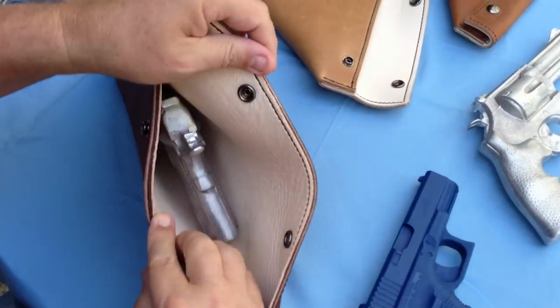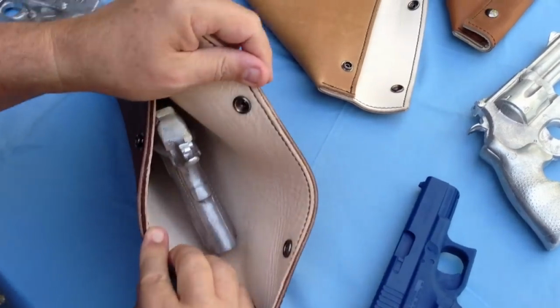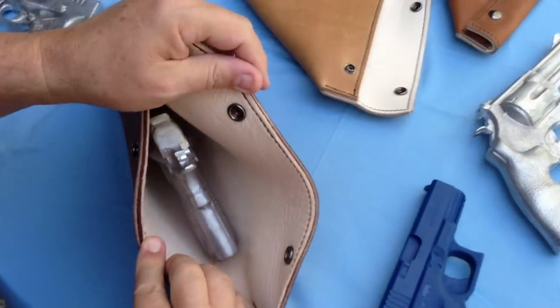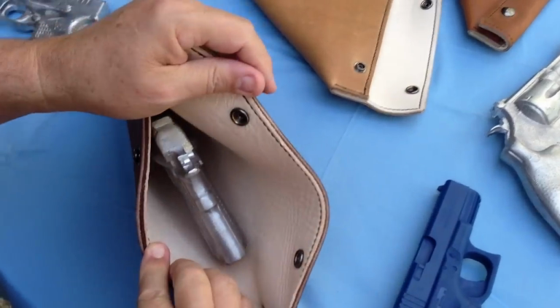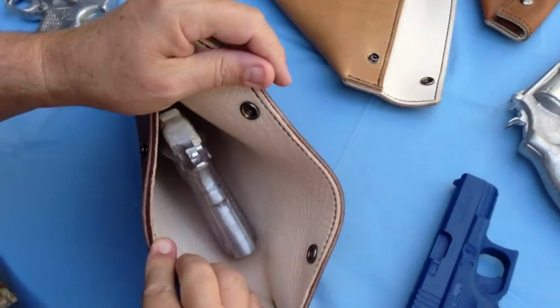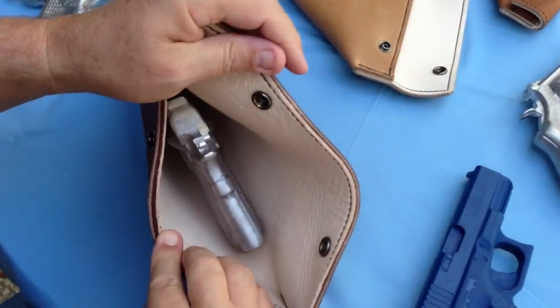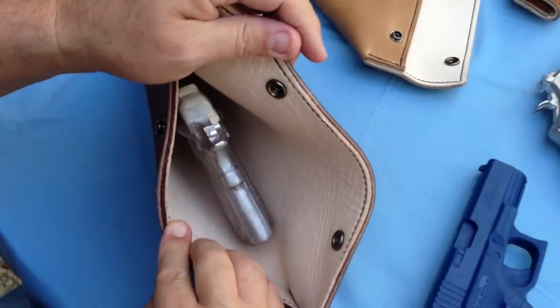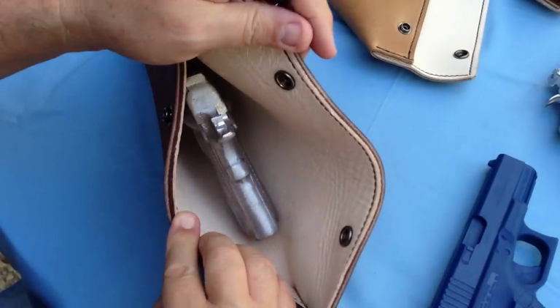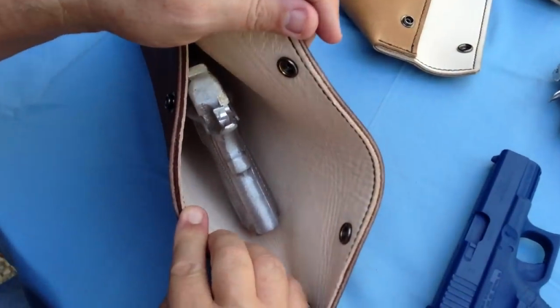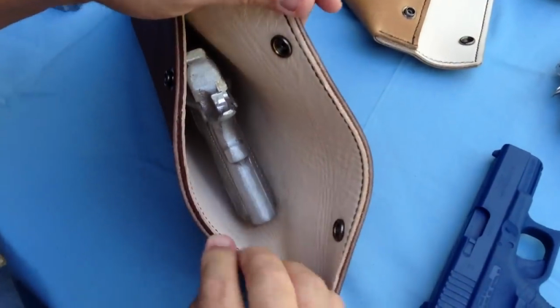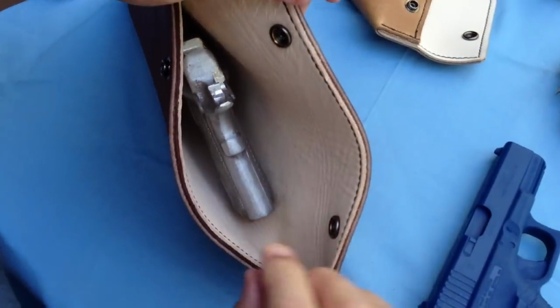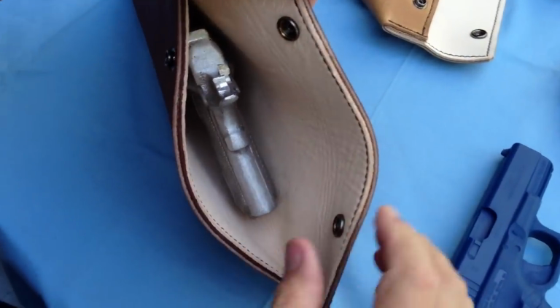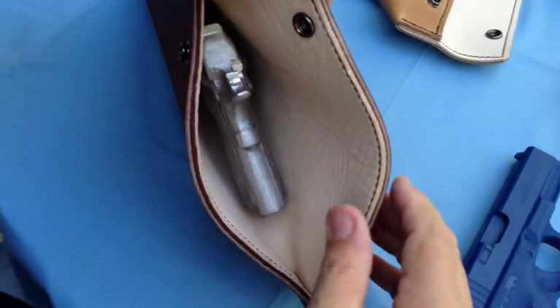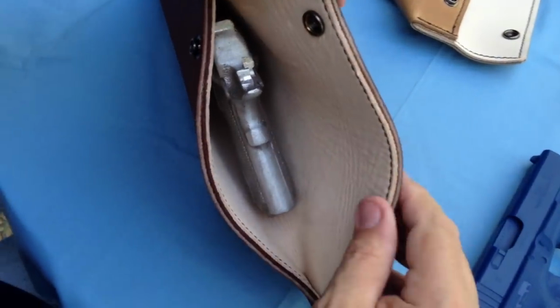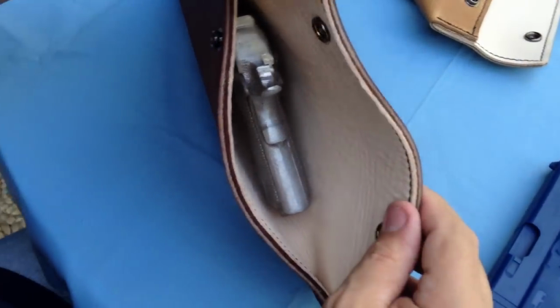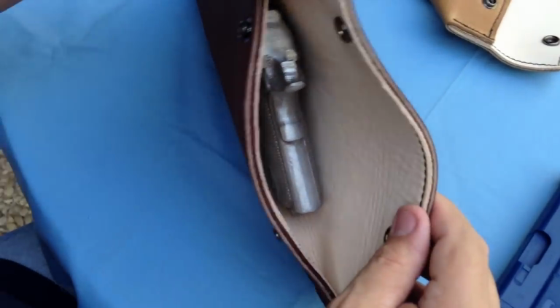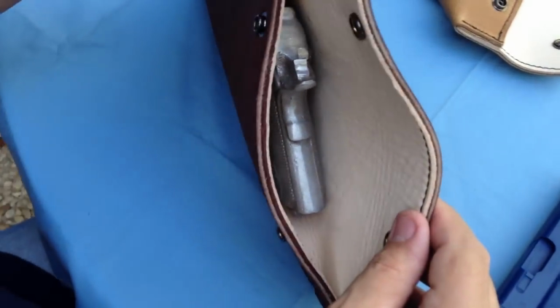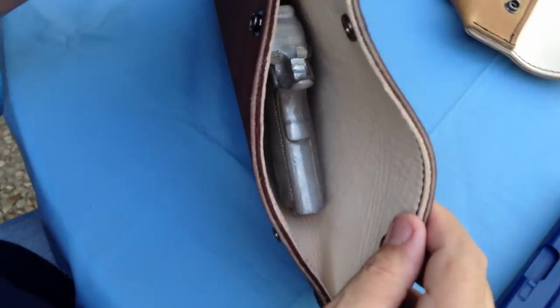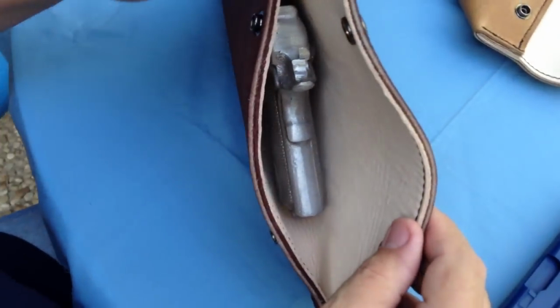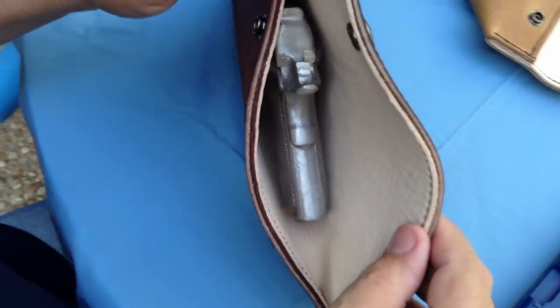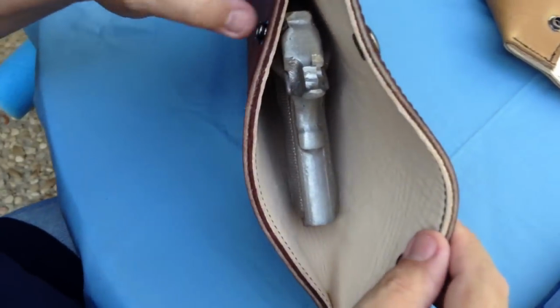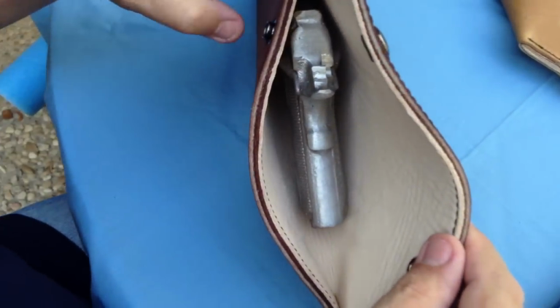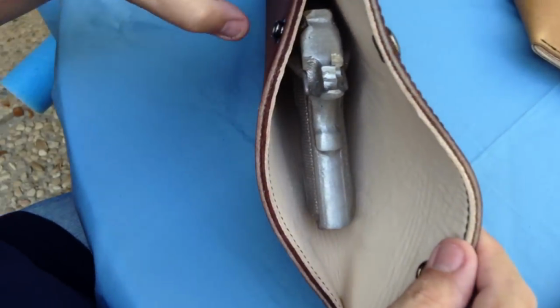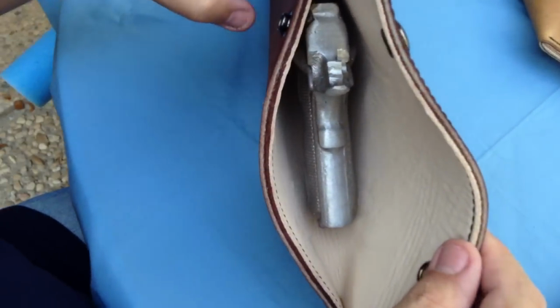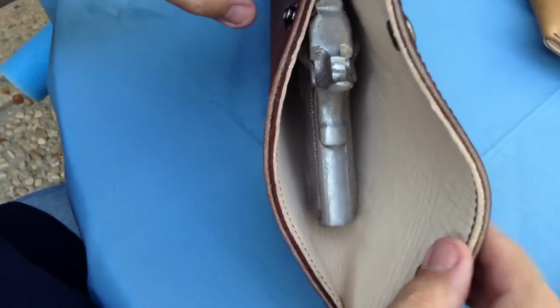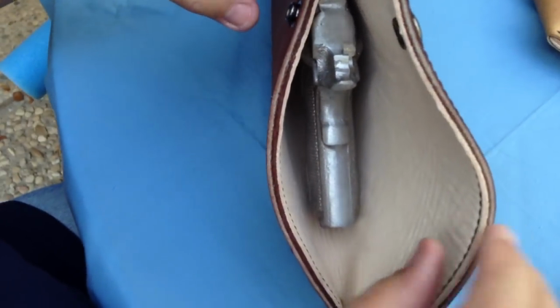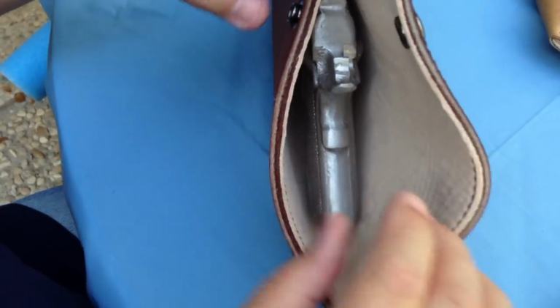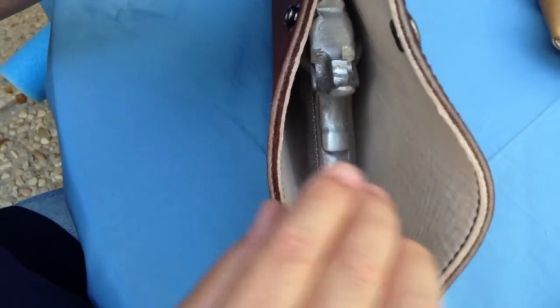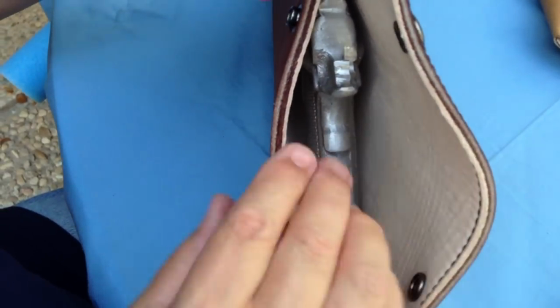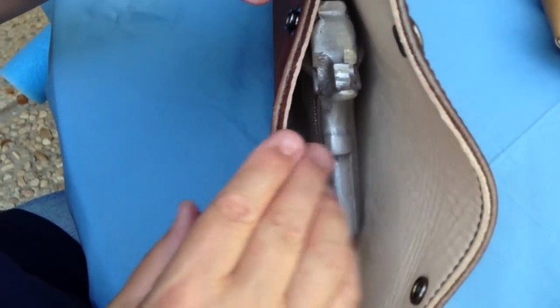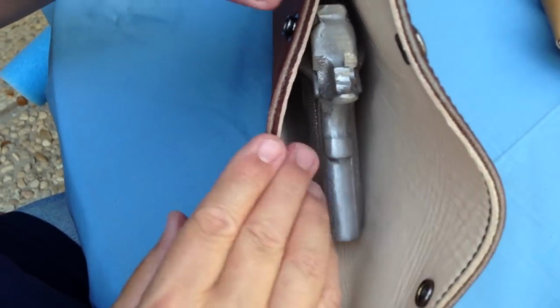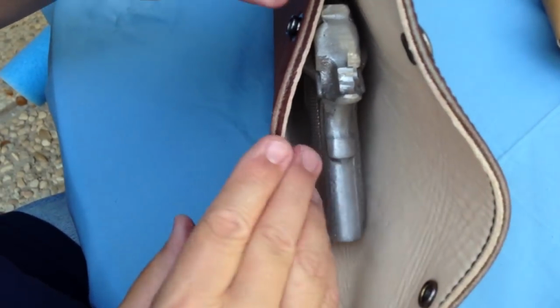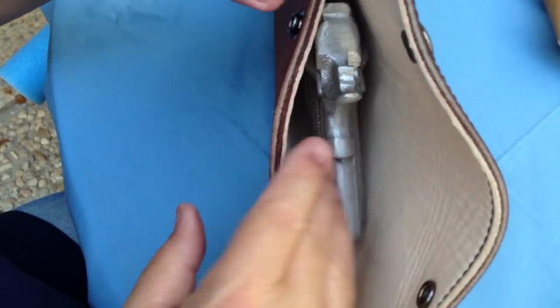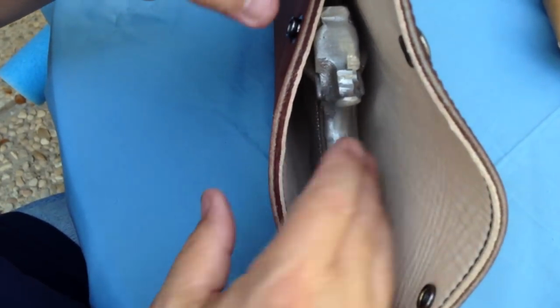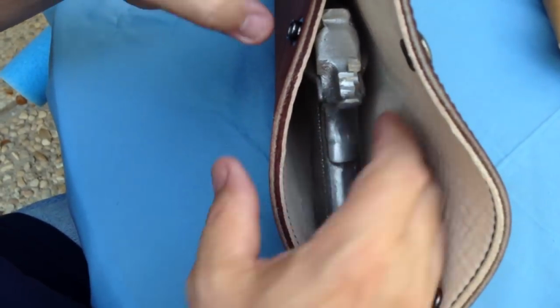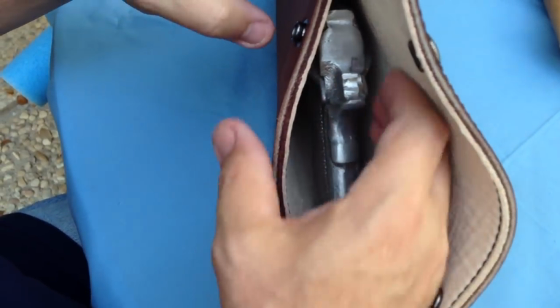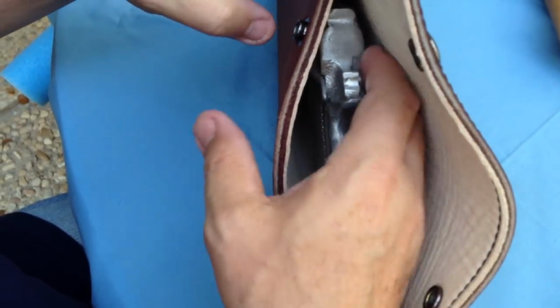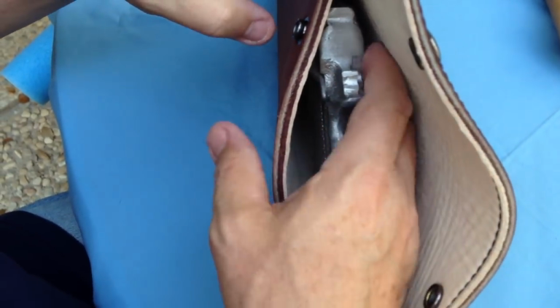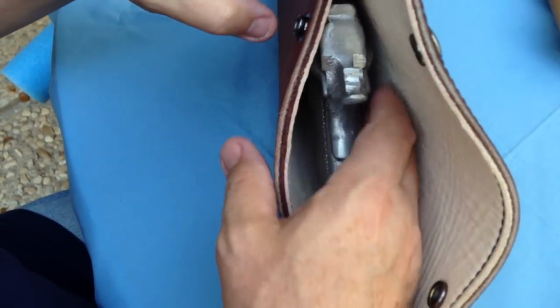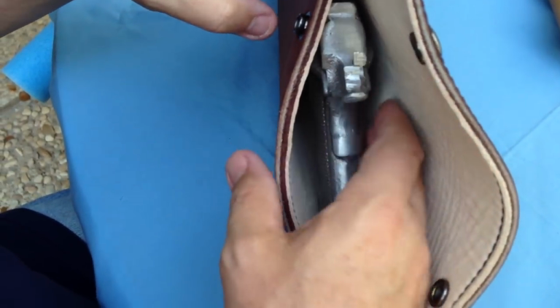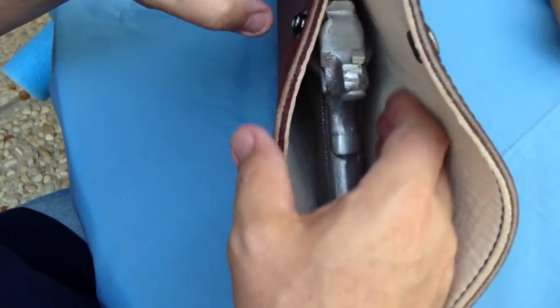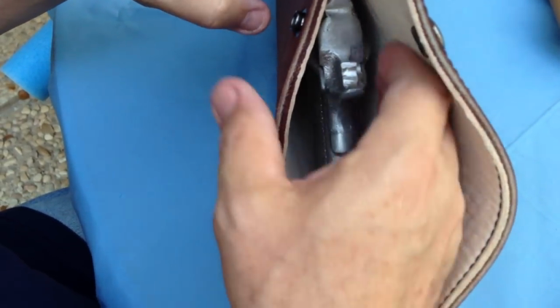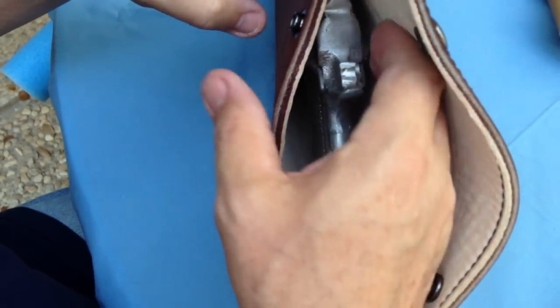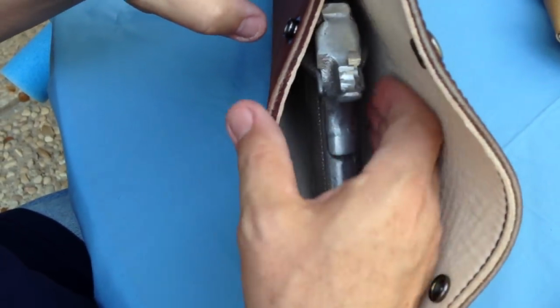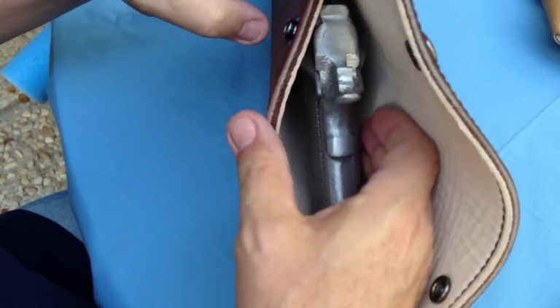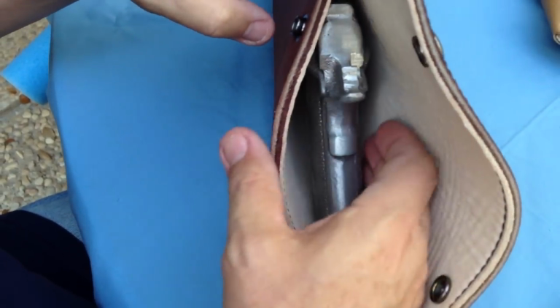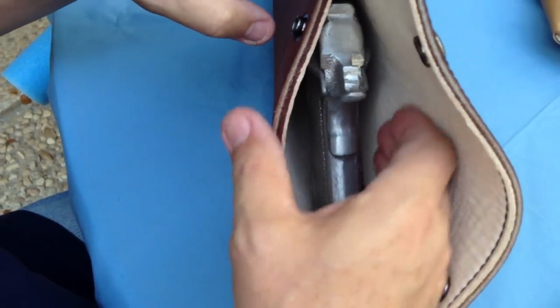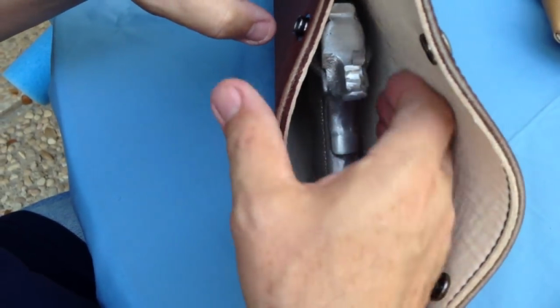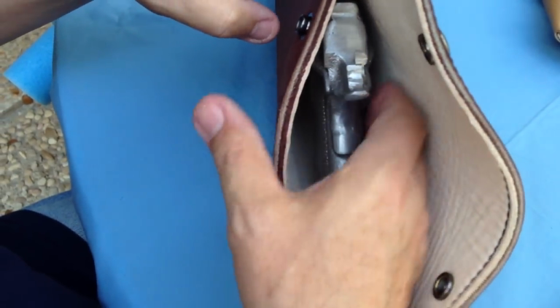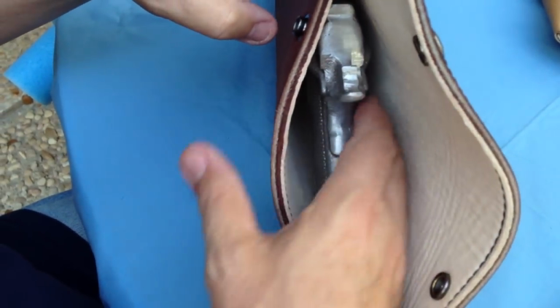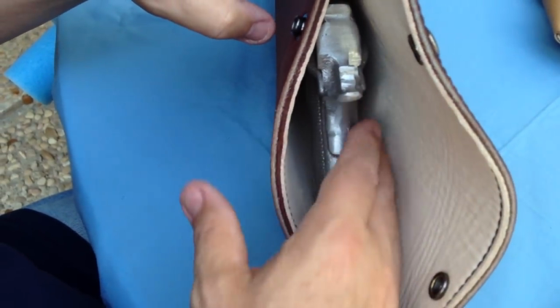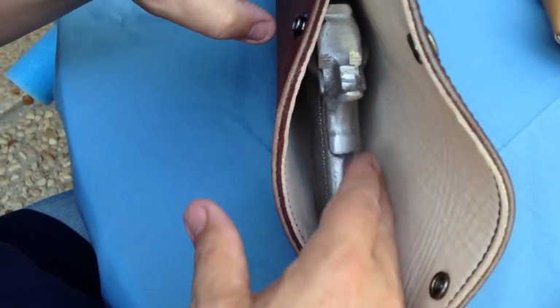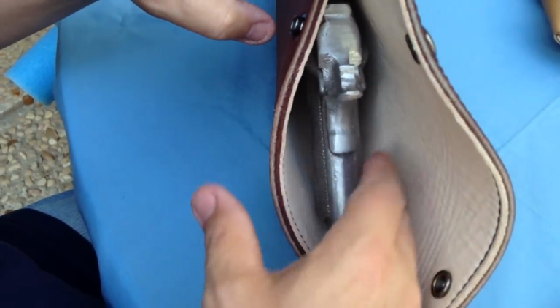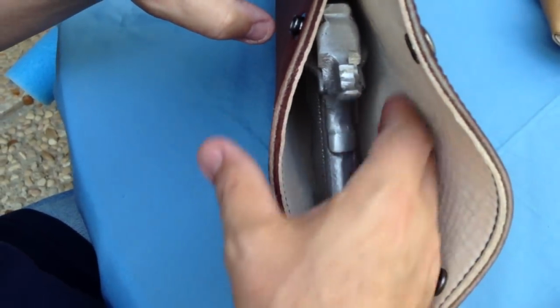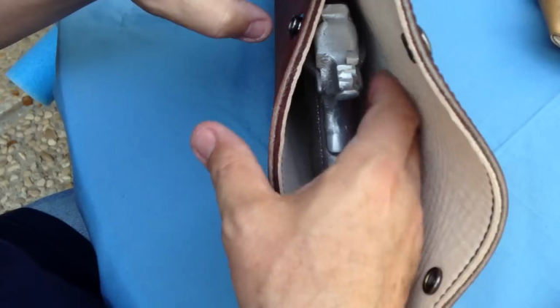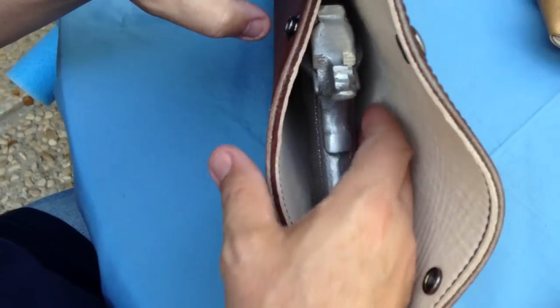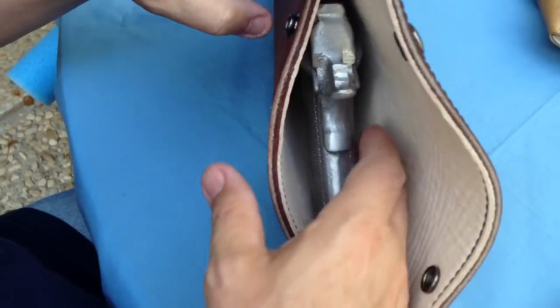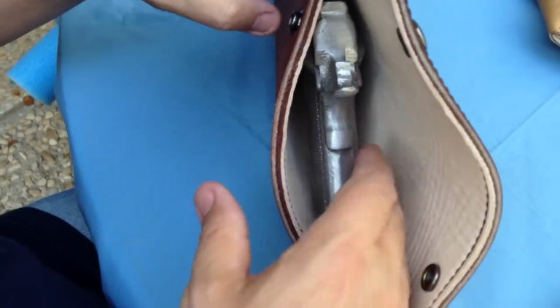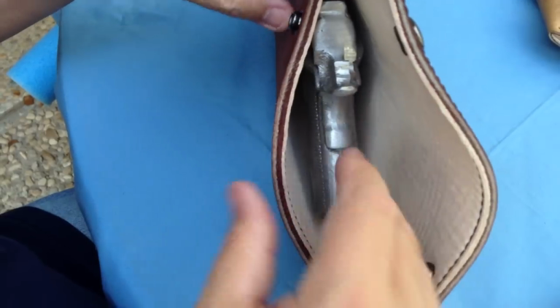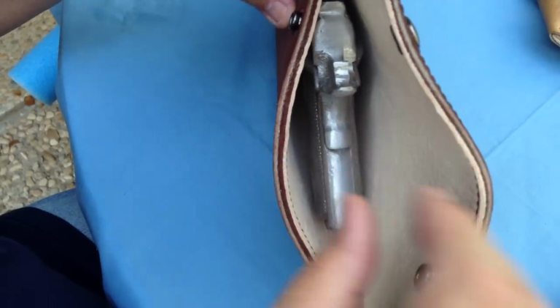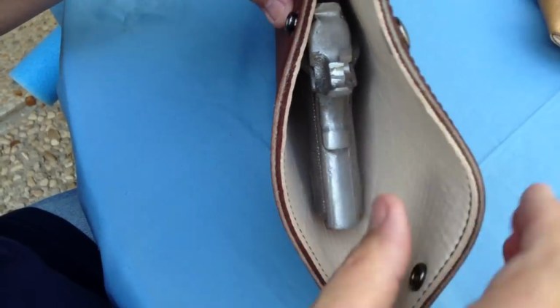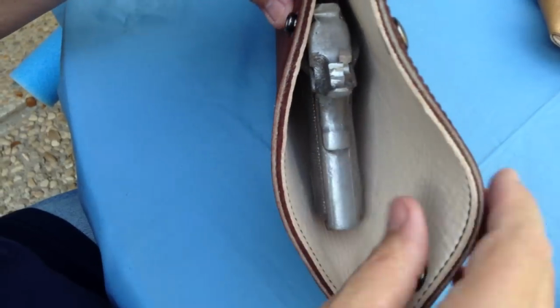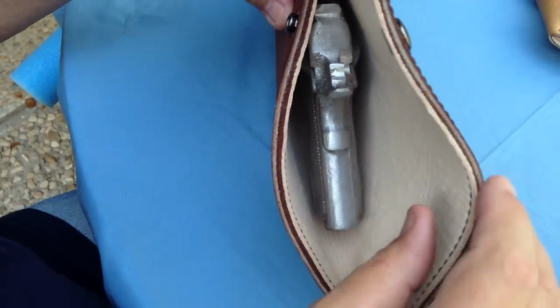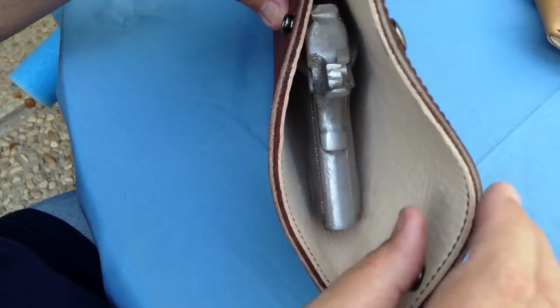Here's the gun inside — you can see there's plenty of room and it's nicely protected from the smooth lining of the leather.